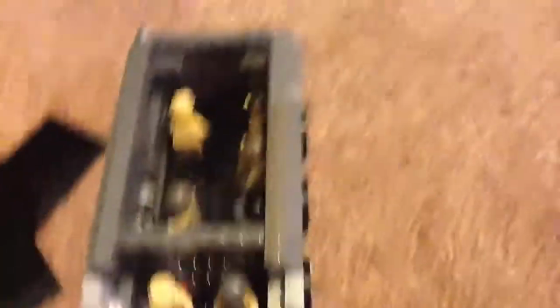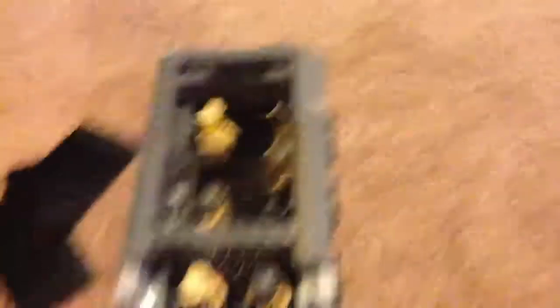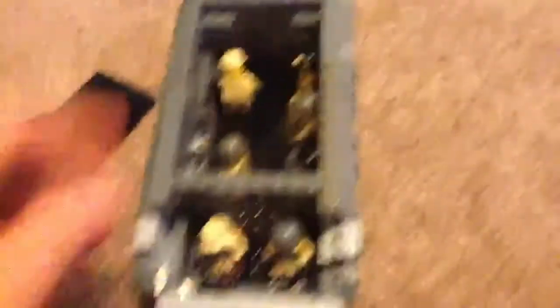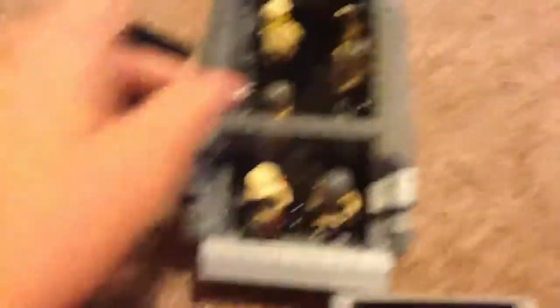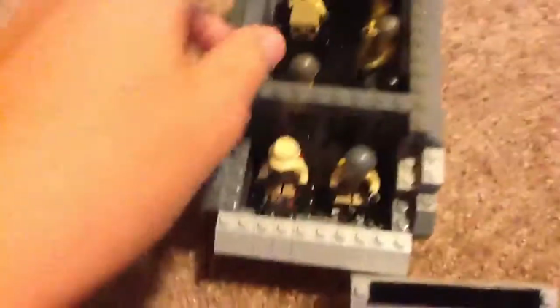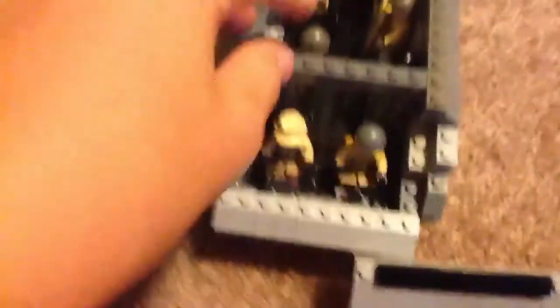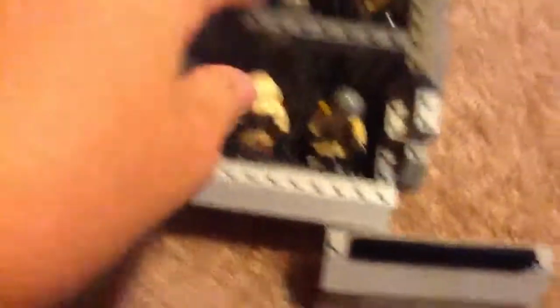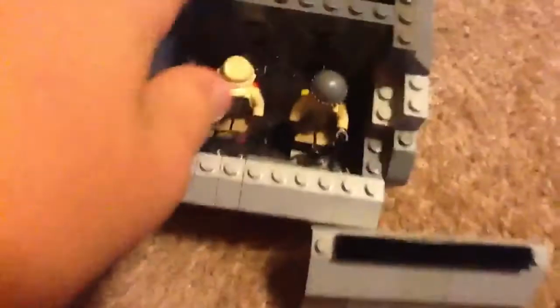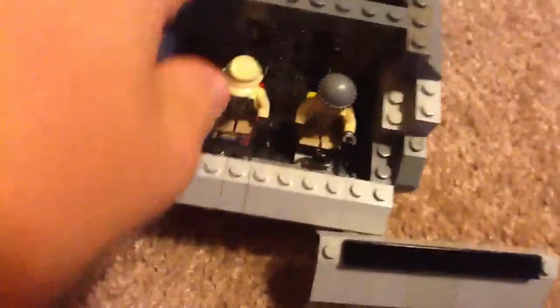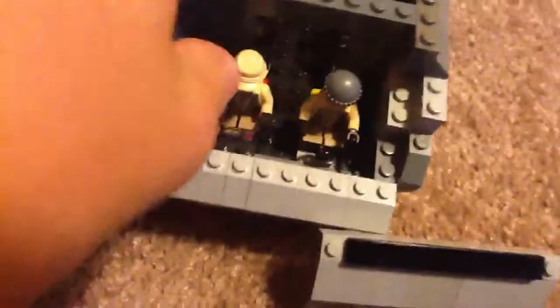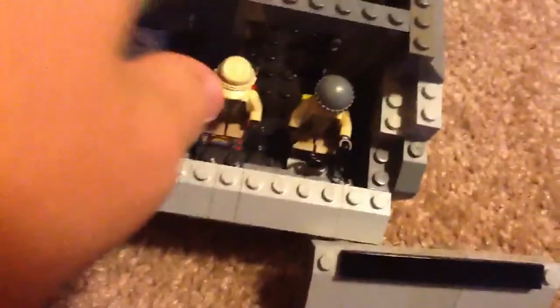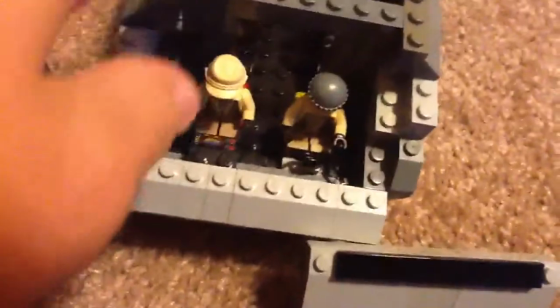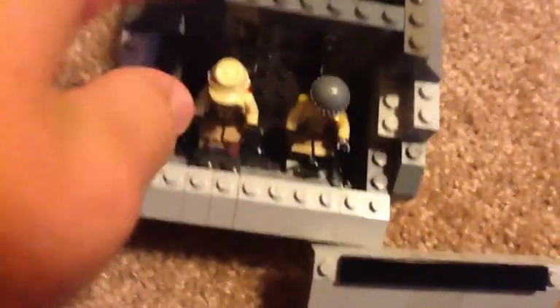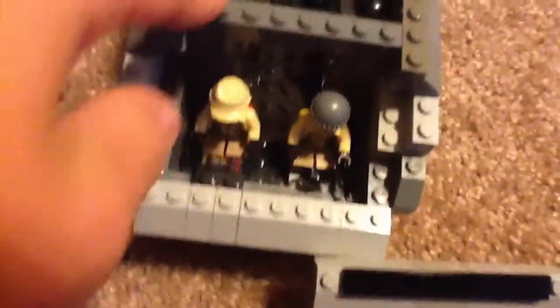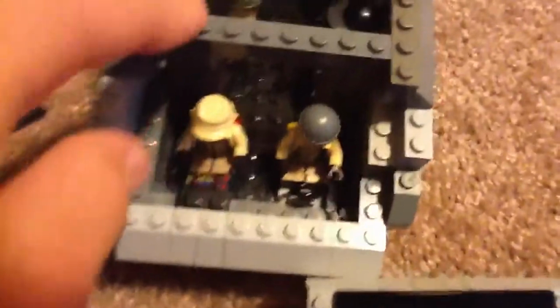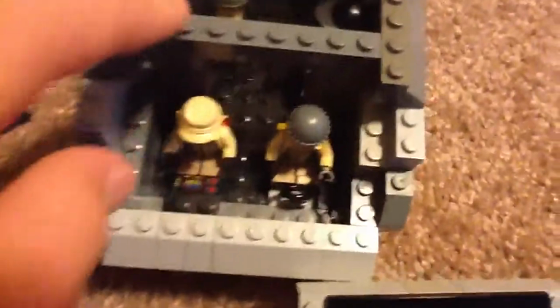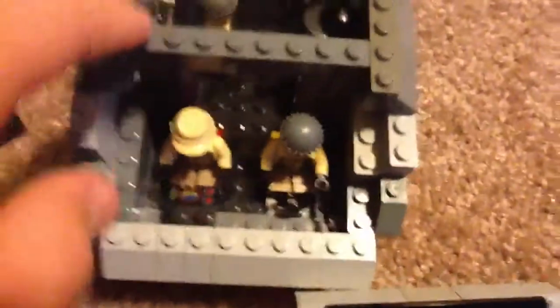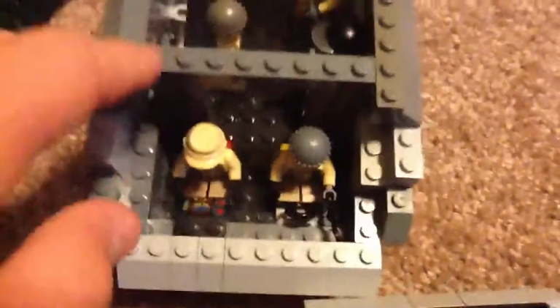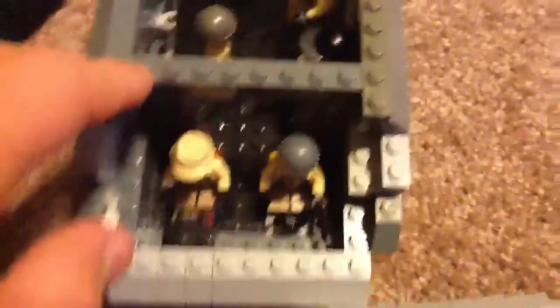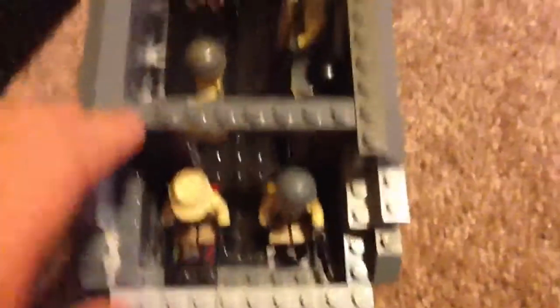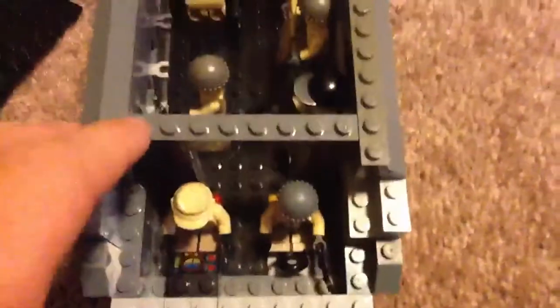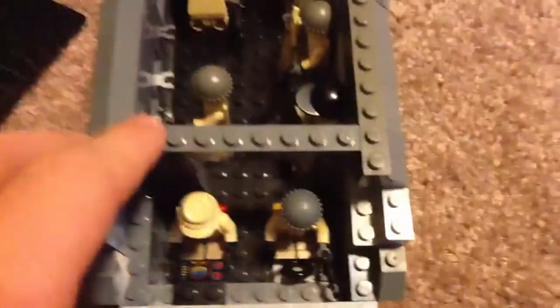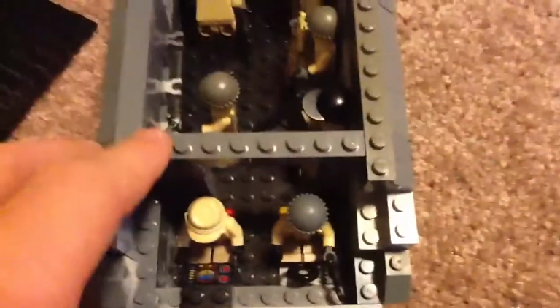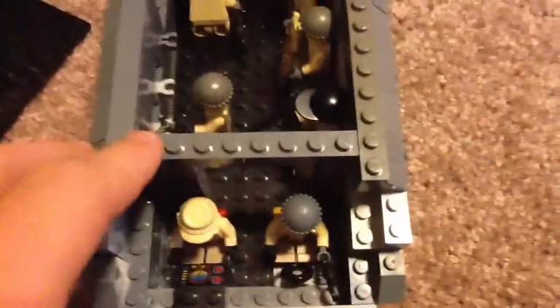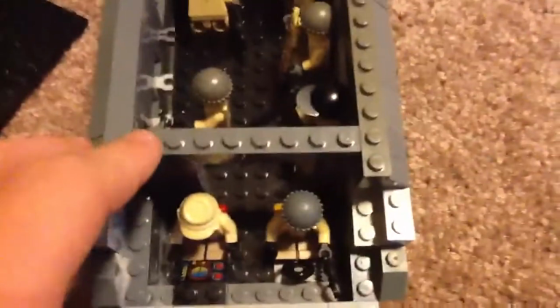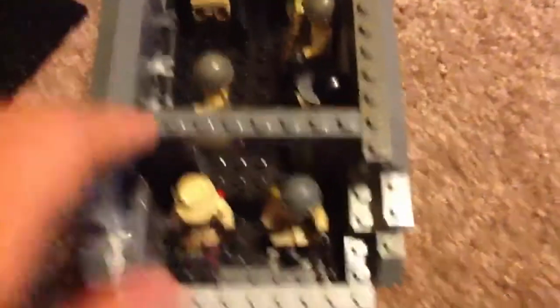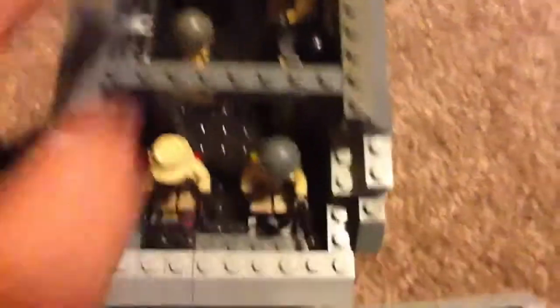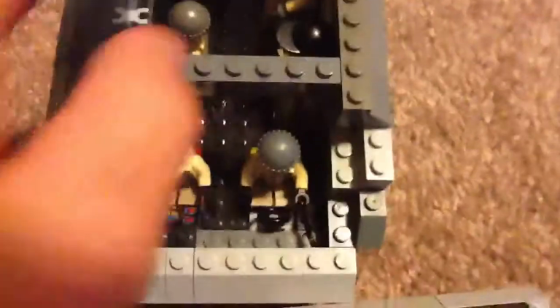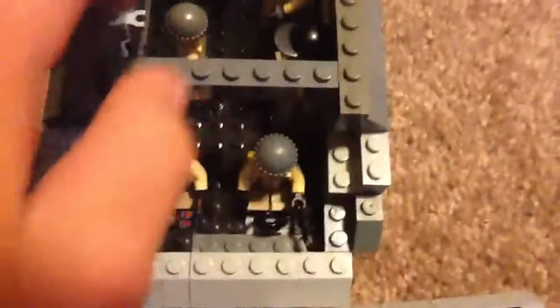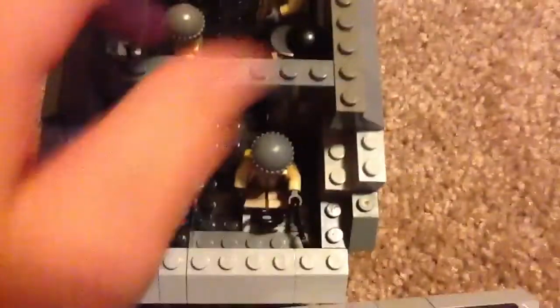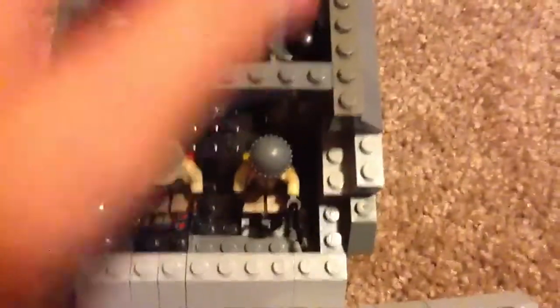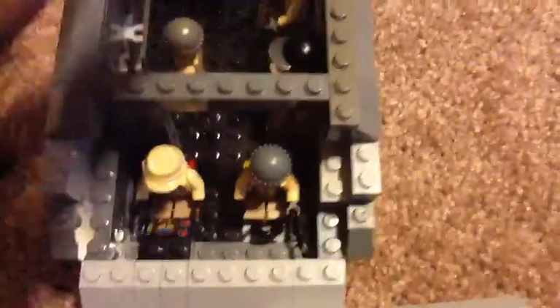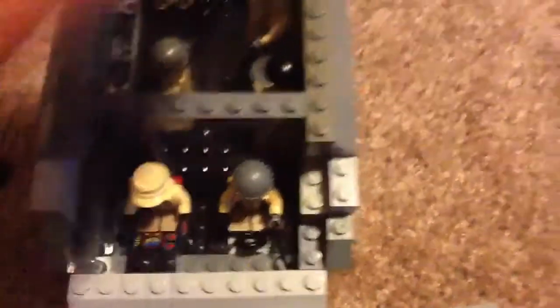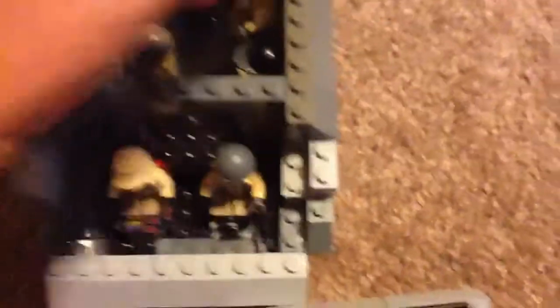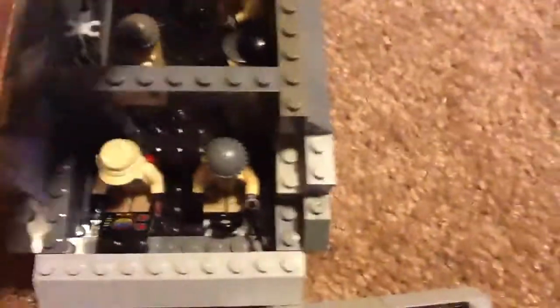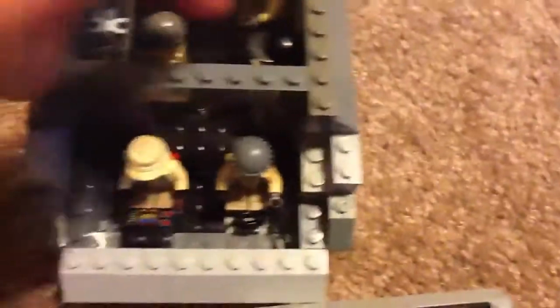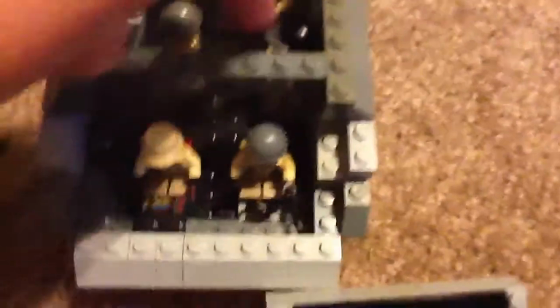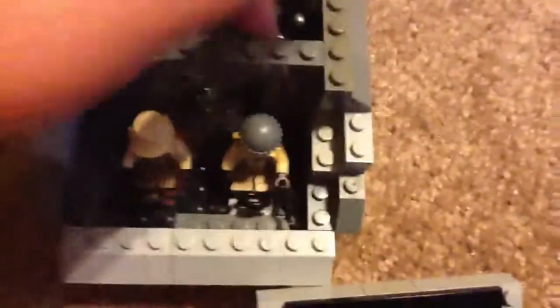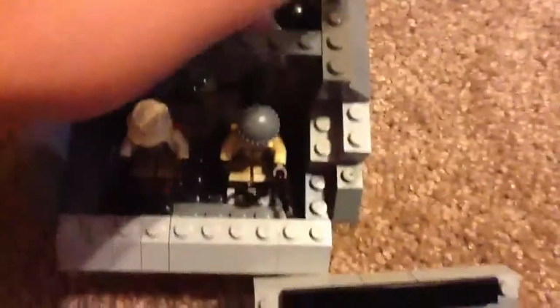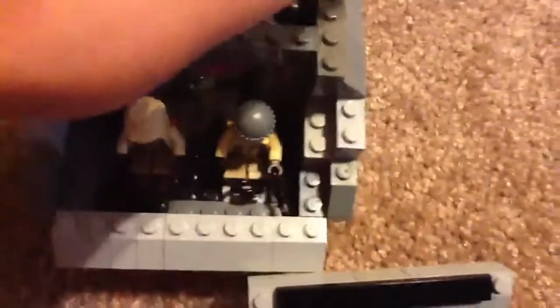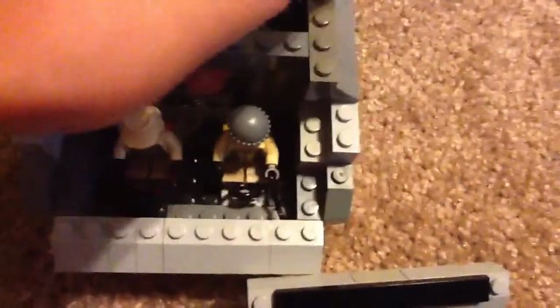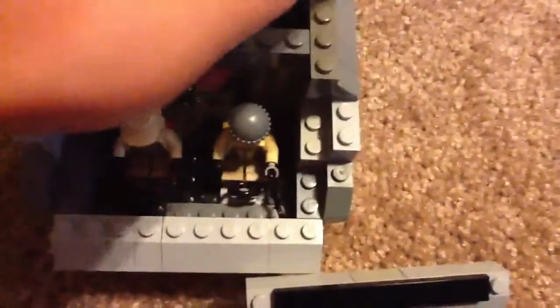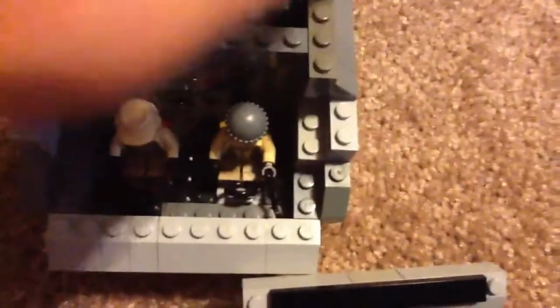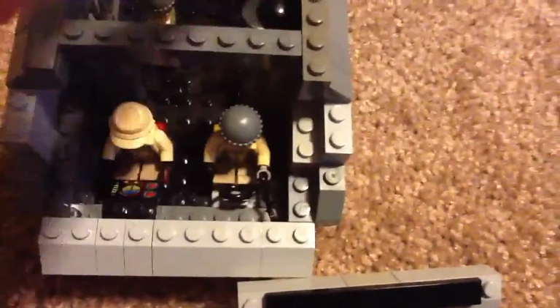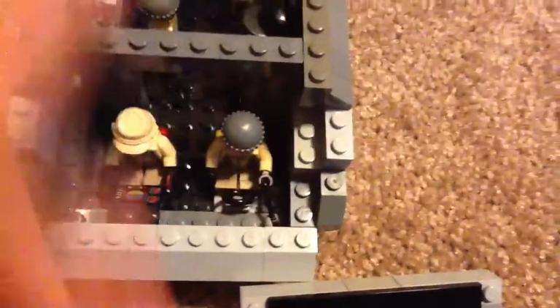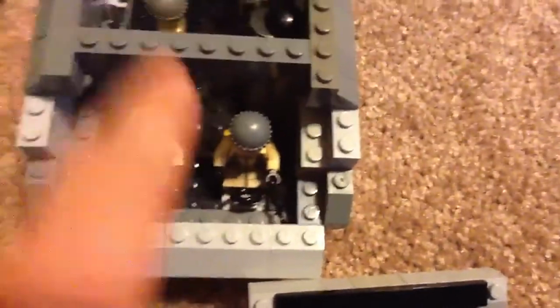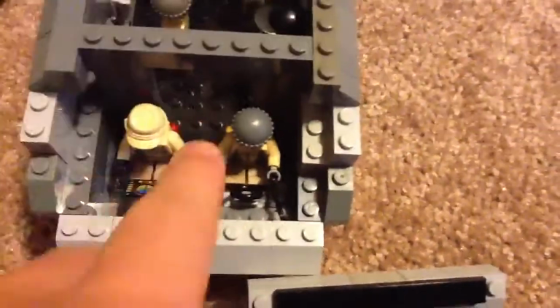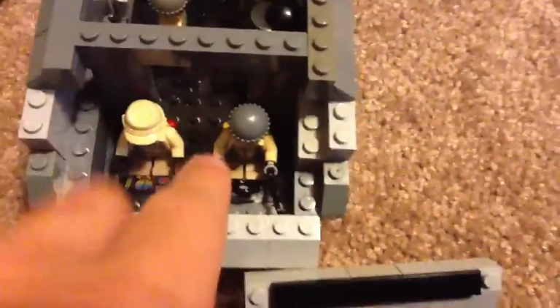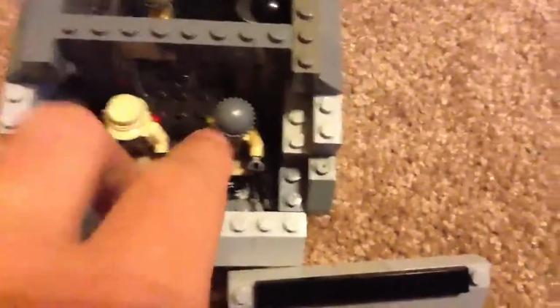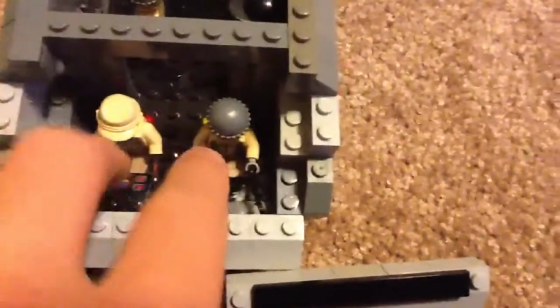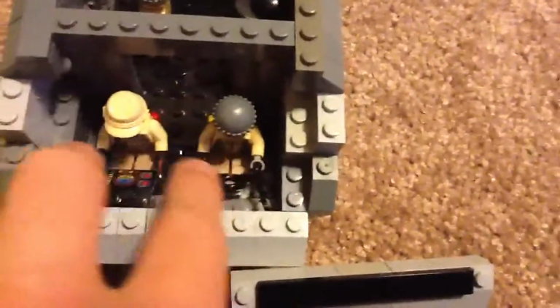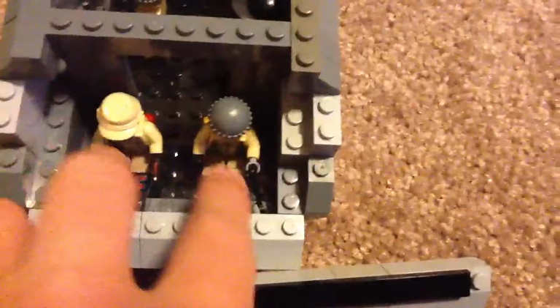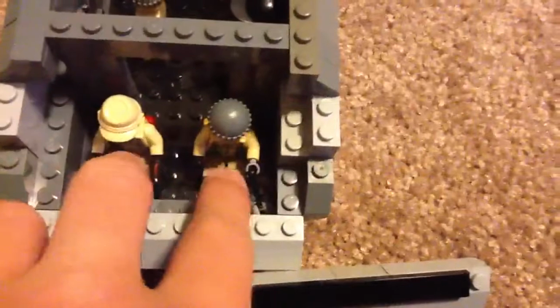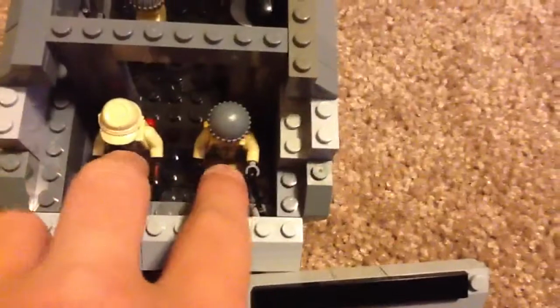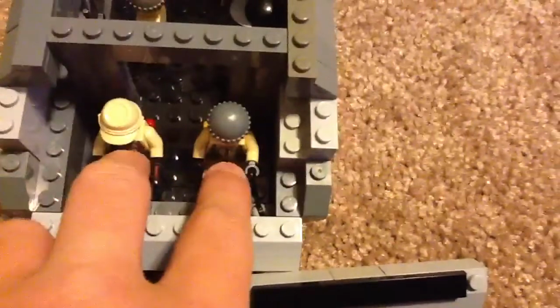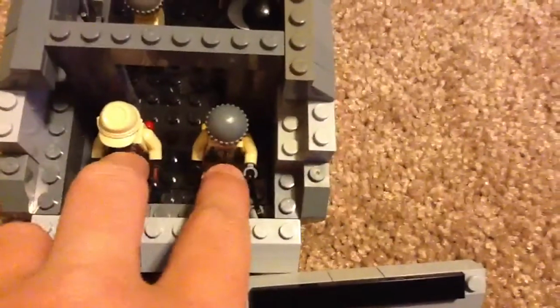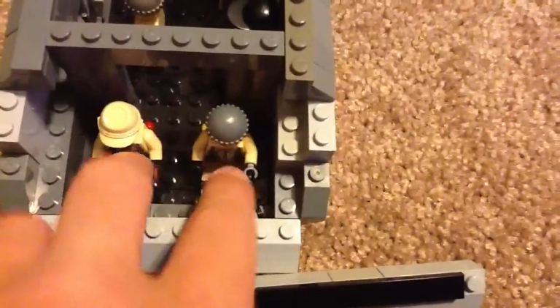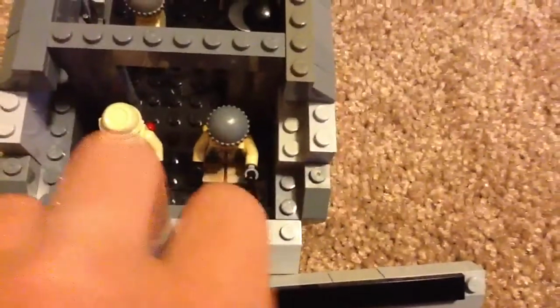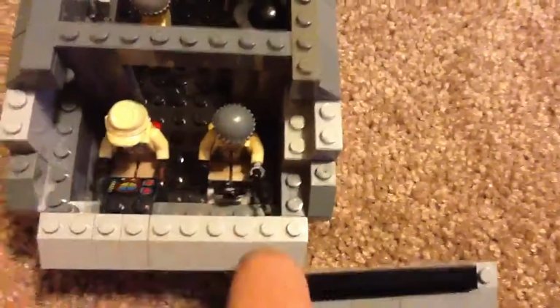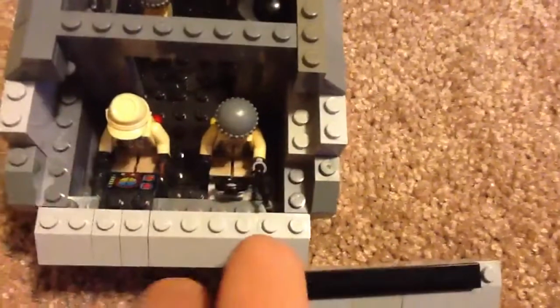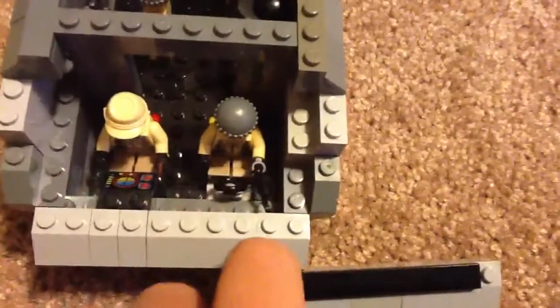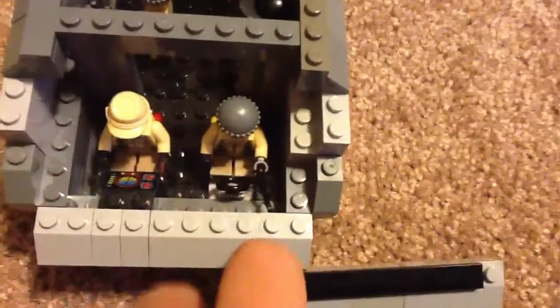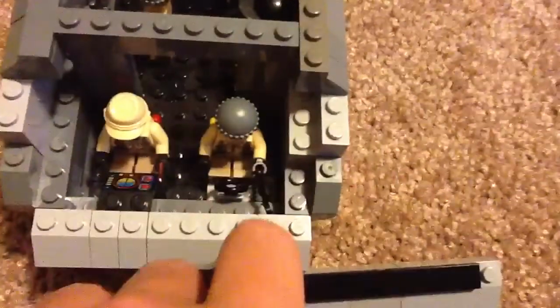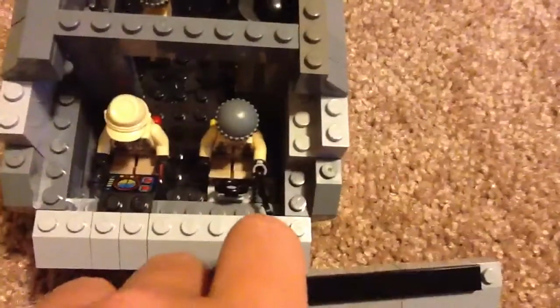I even added this little place, because in the real ones you actually have to go through this little door thing just to get to the pilot area and everything.